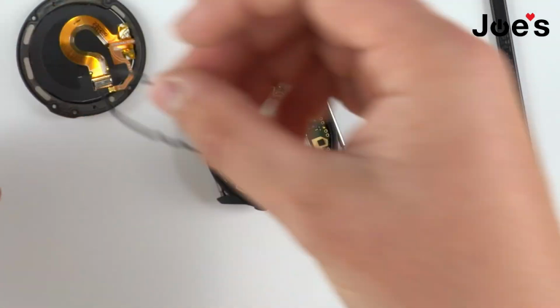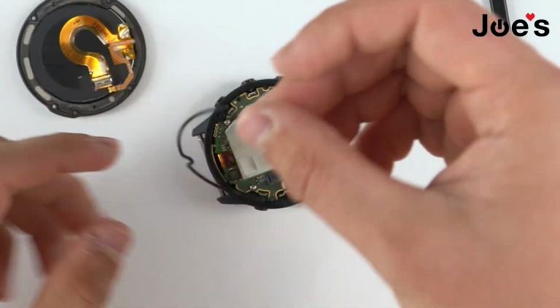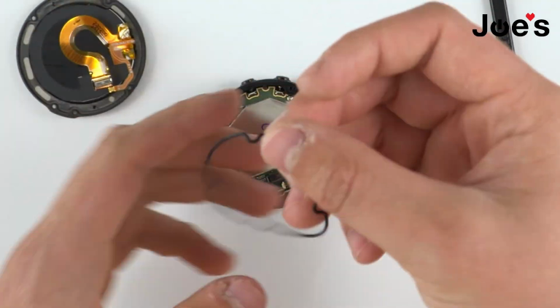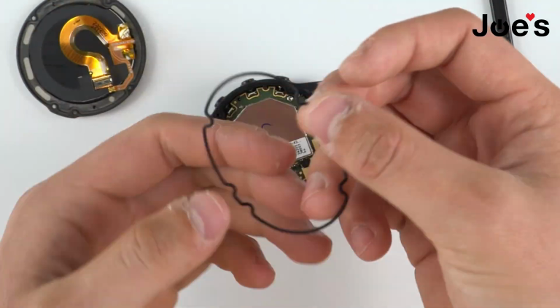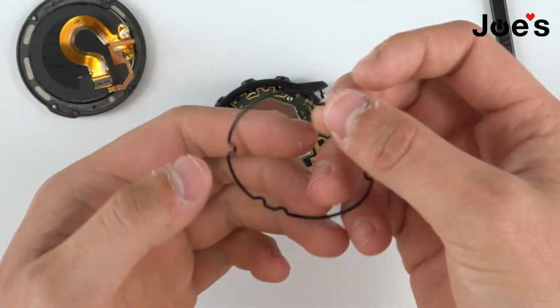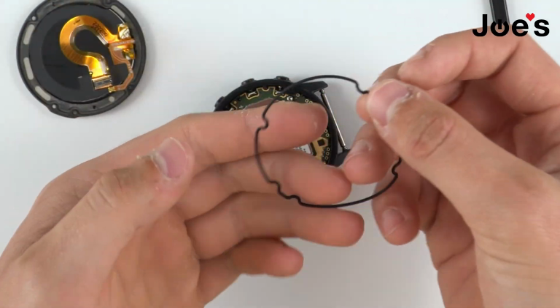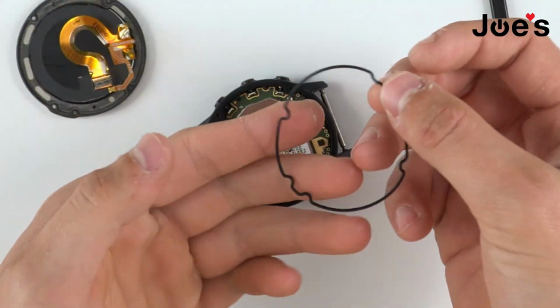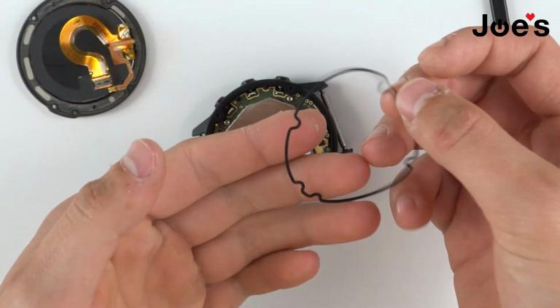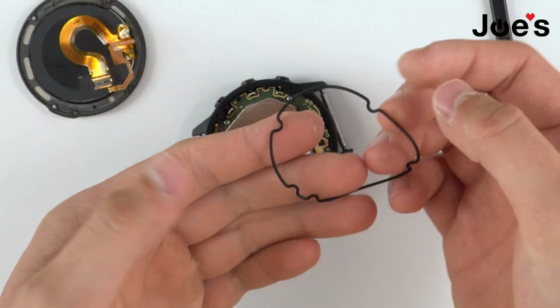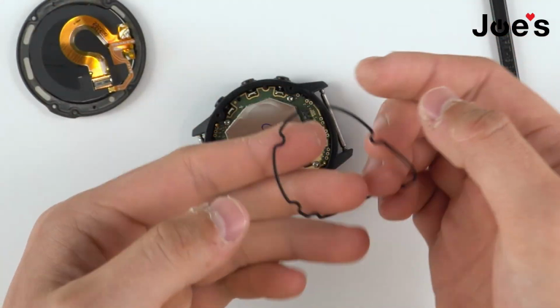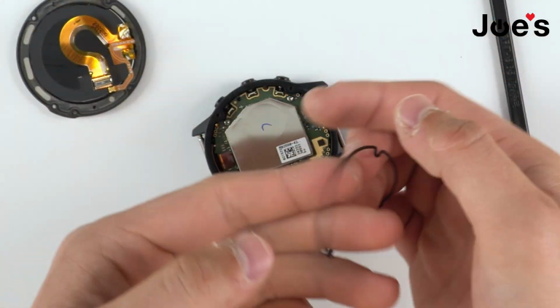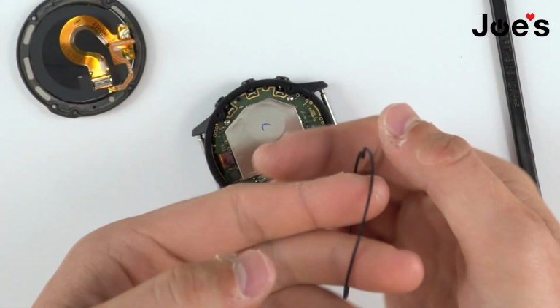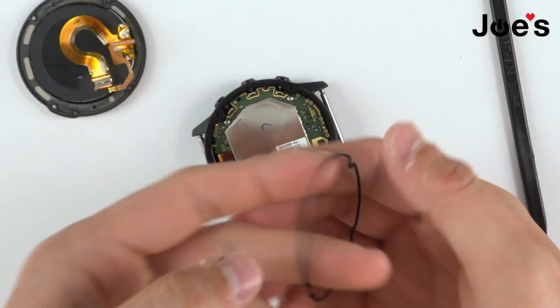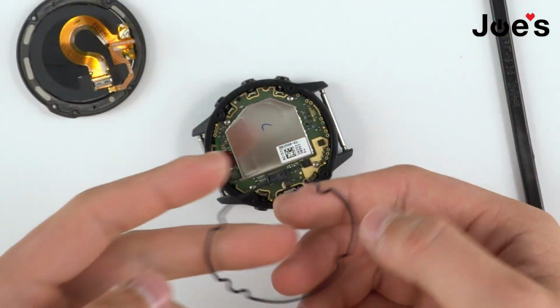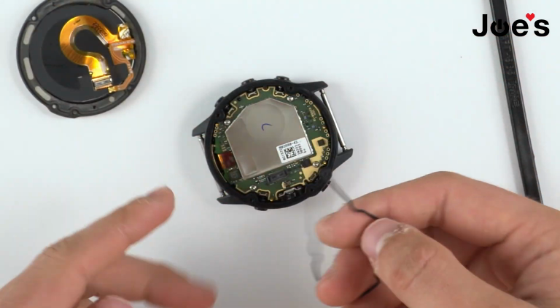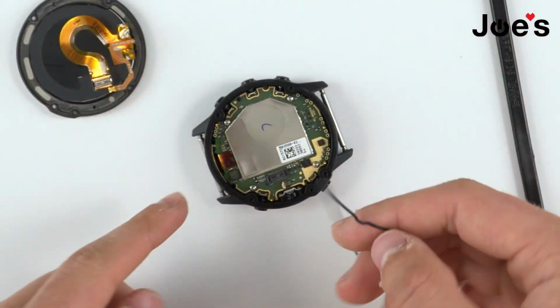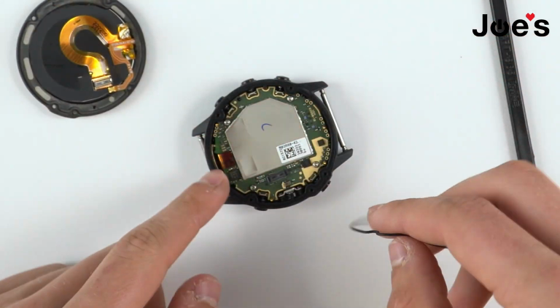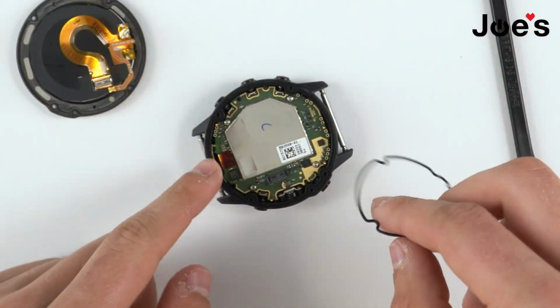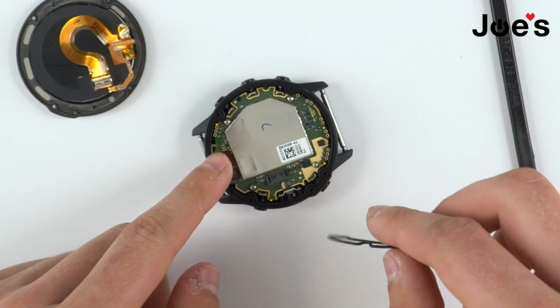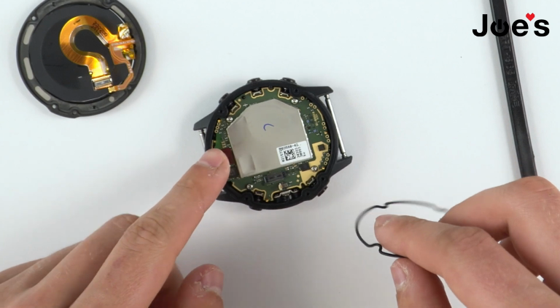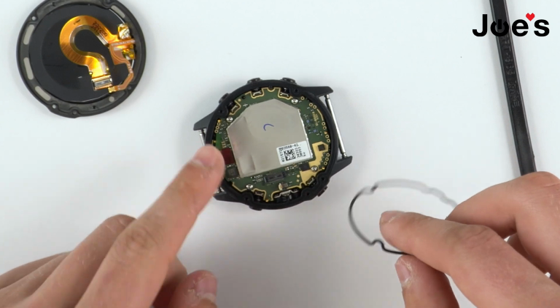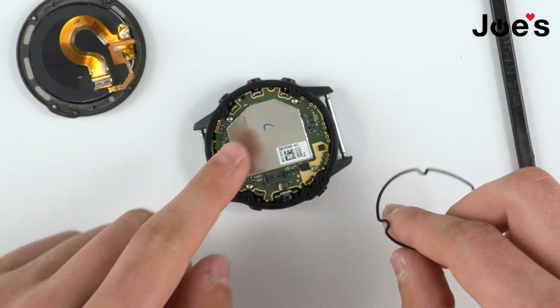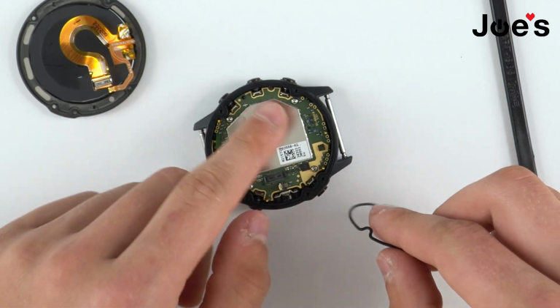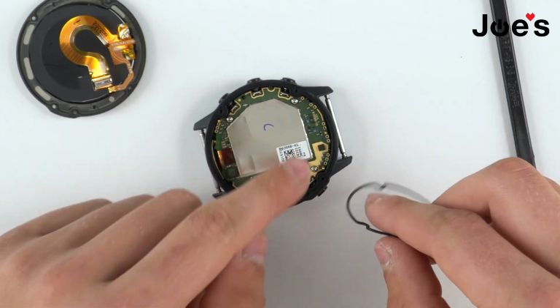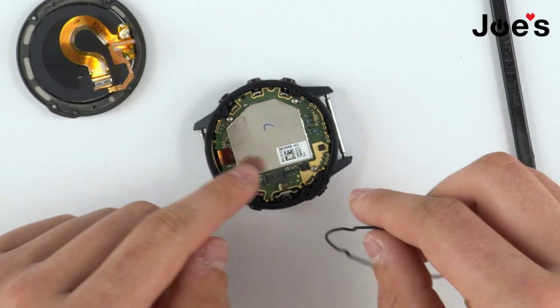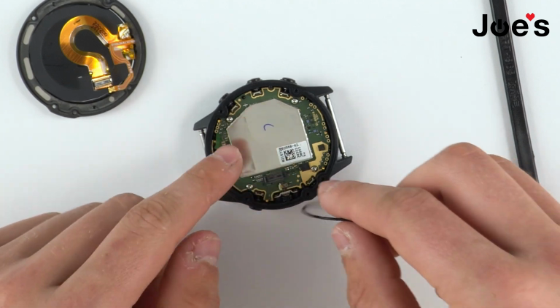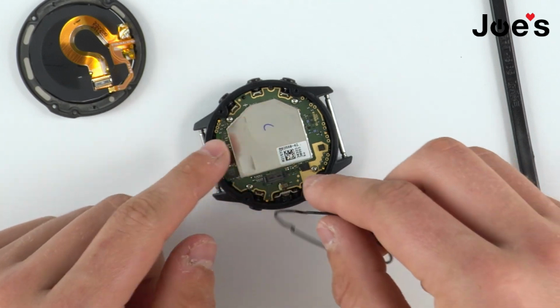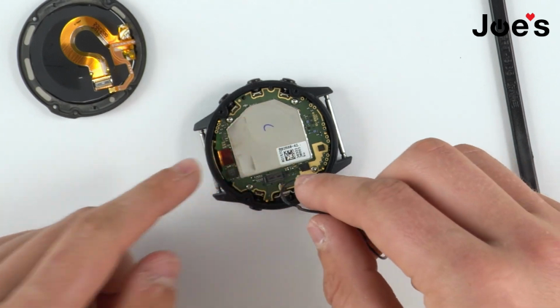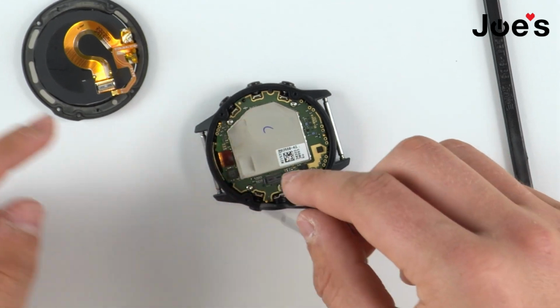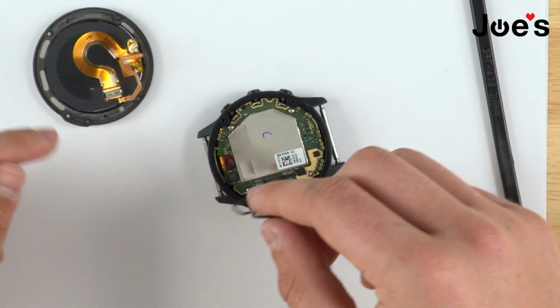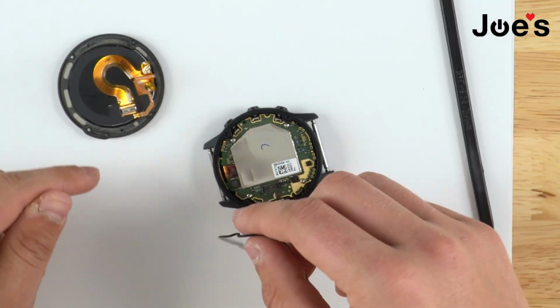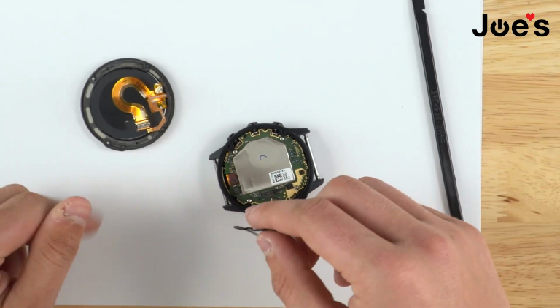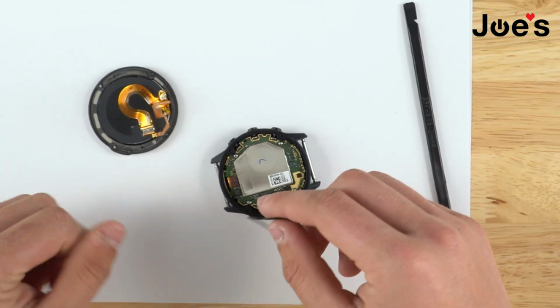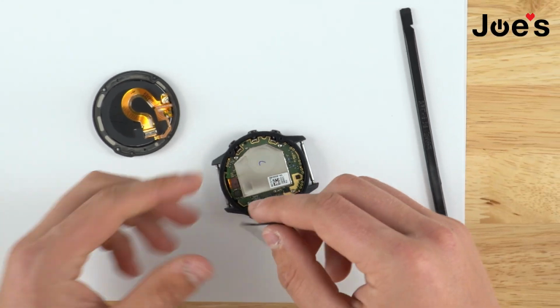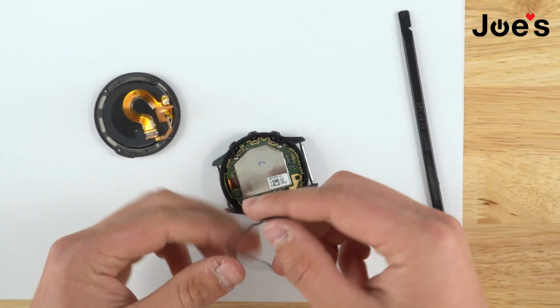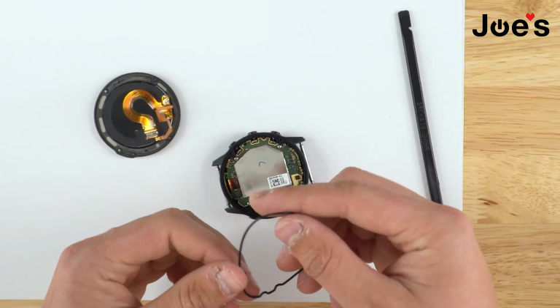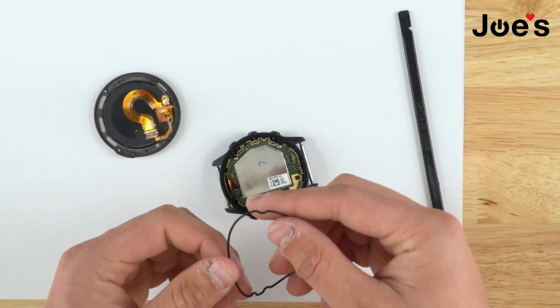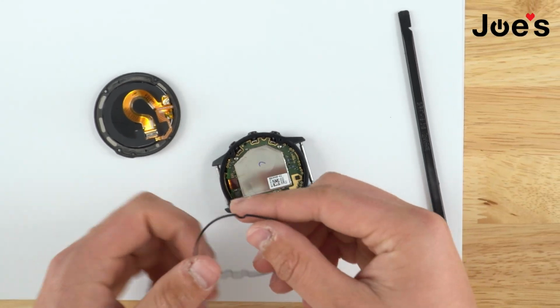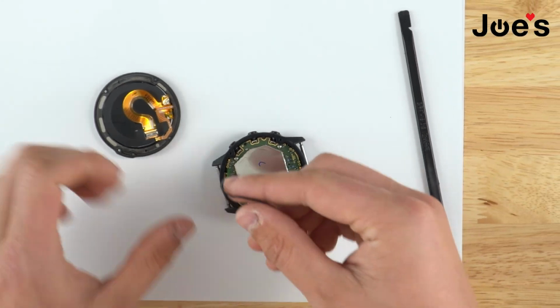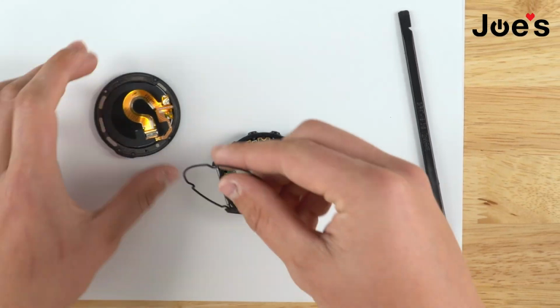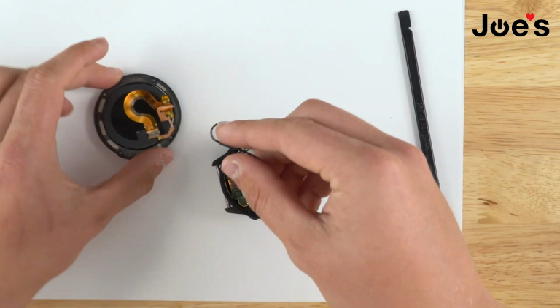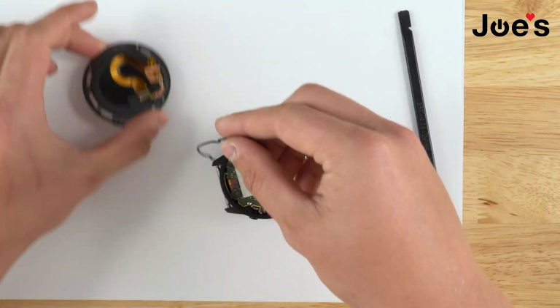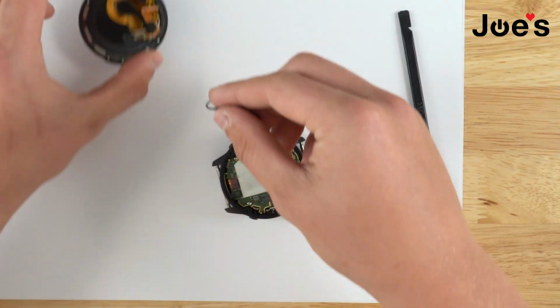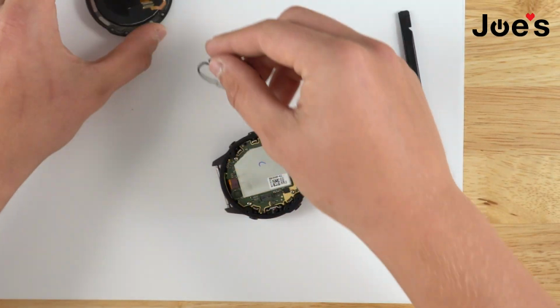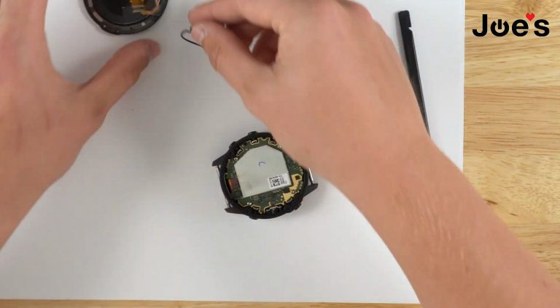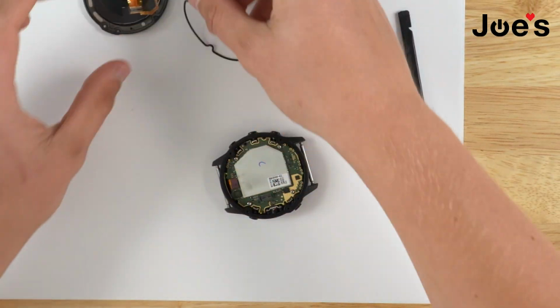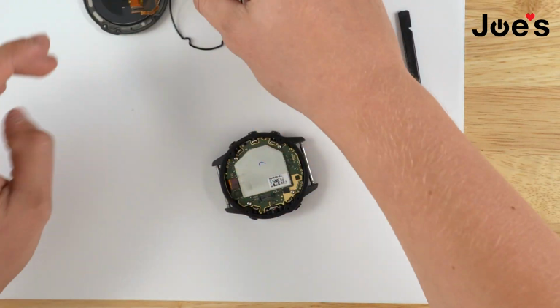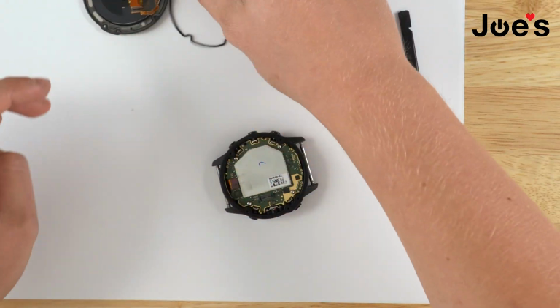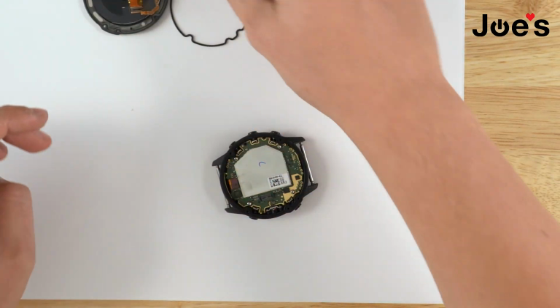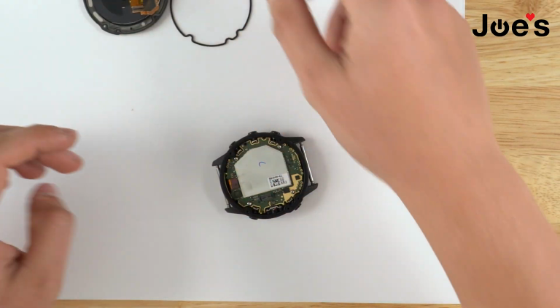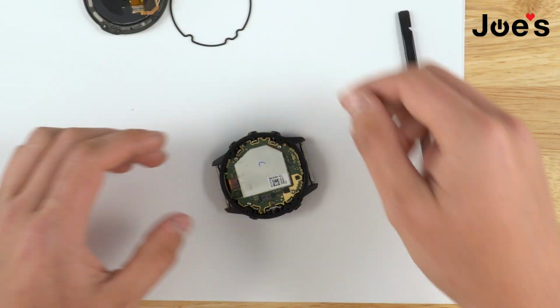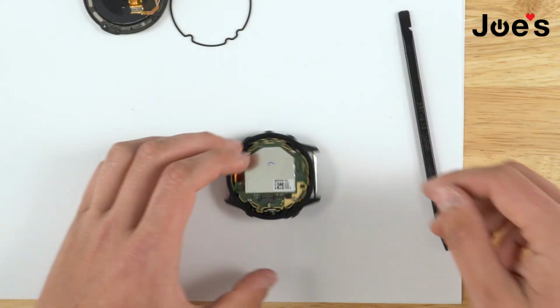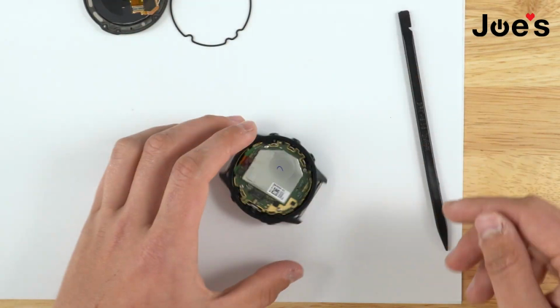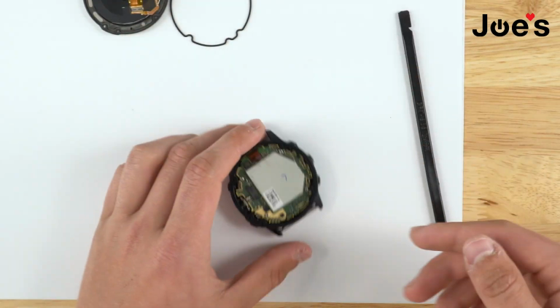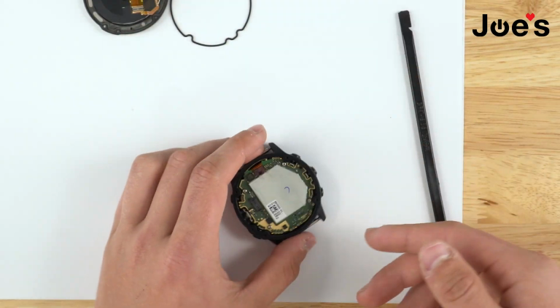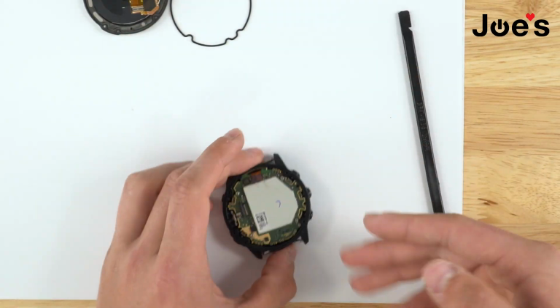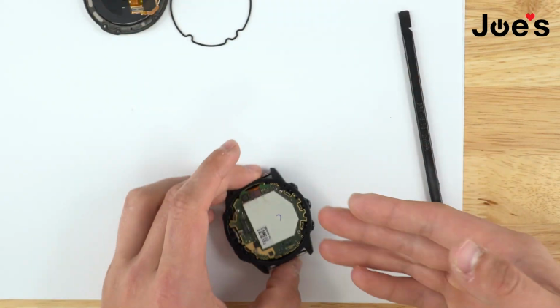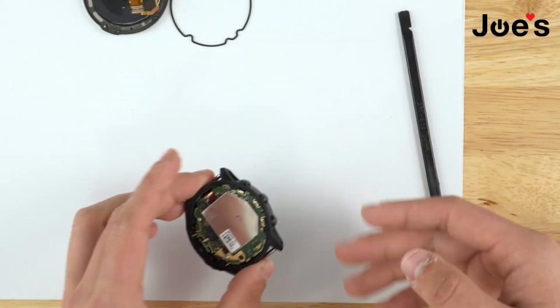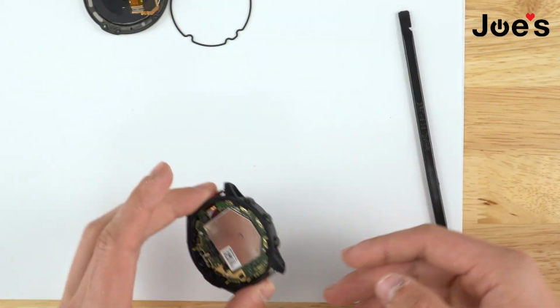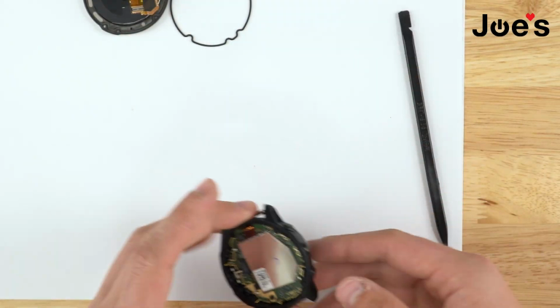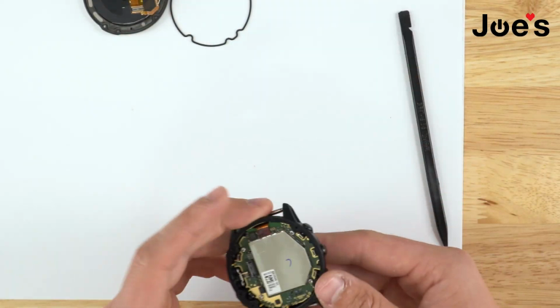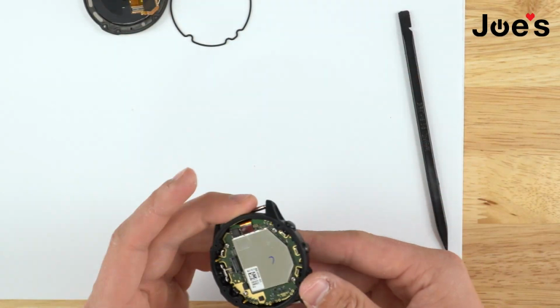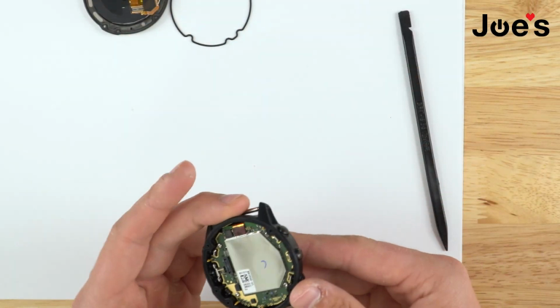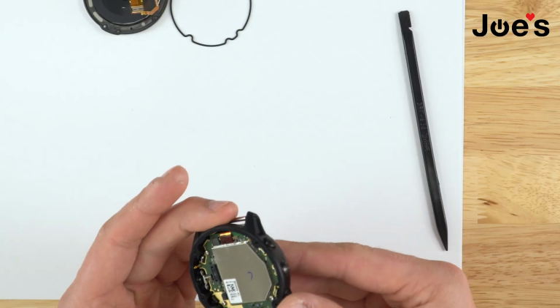So this is the seal that I'm talking about. It goes on the housing, which protects it from water seeping into the device.